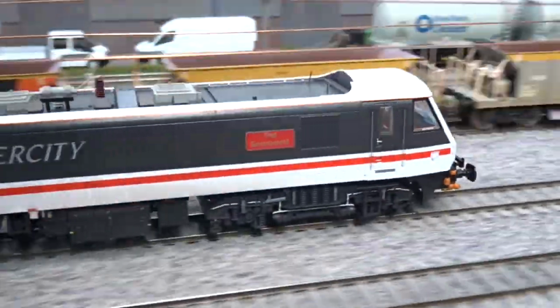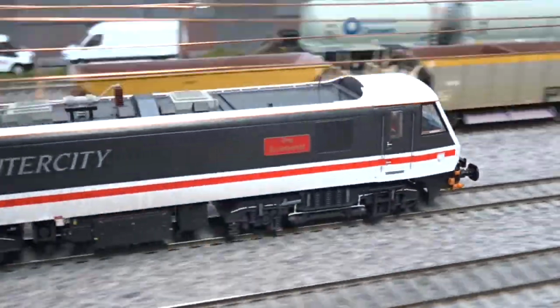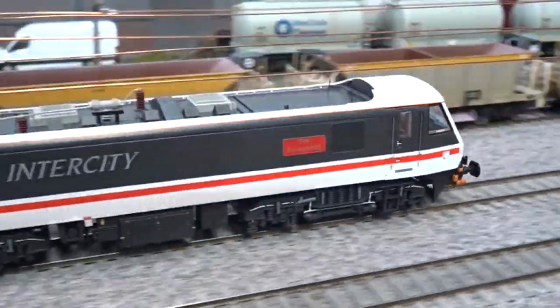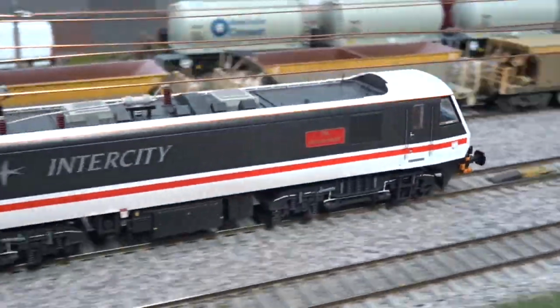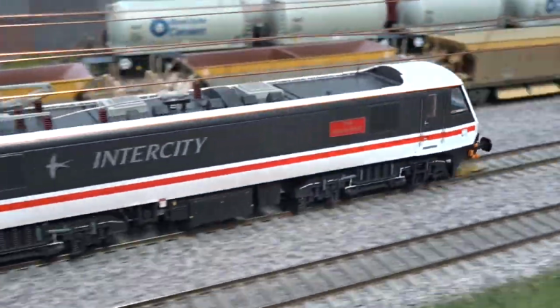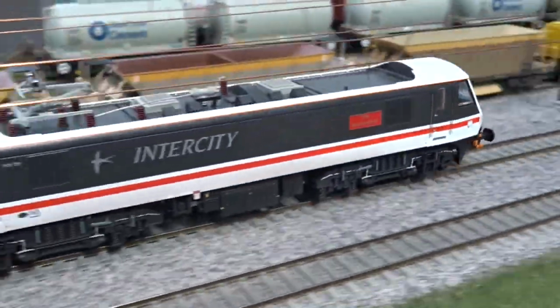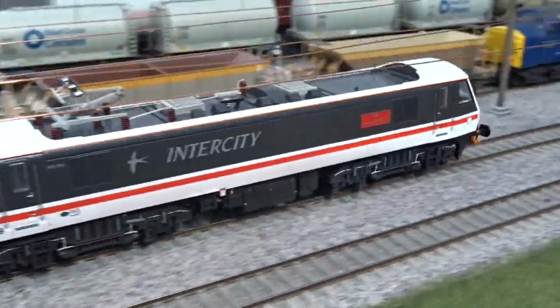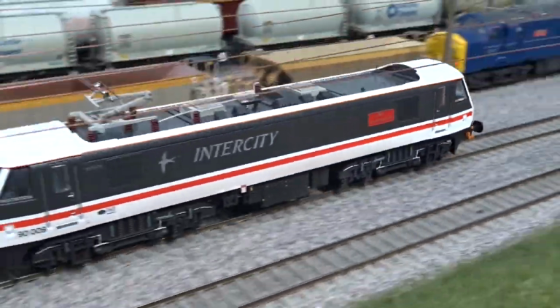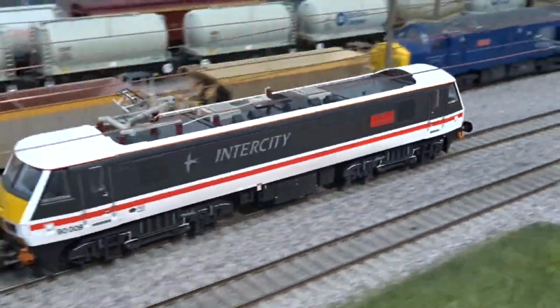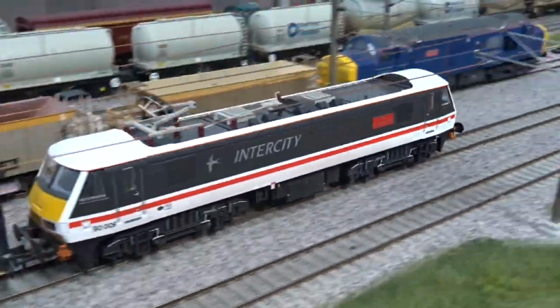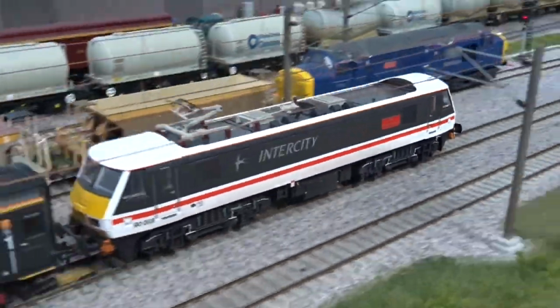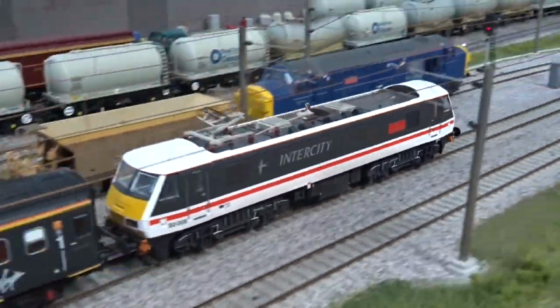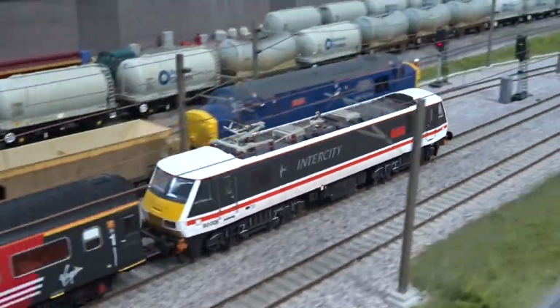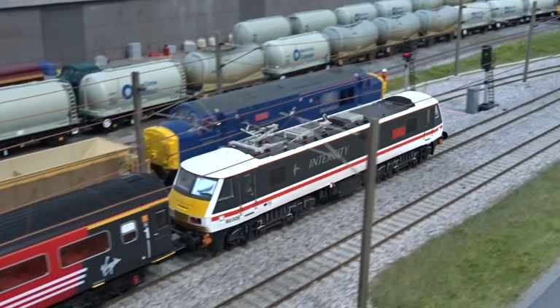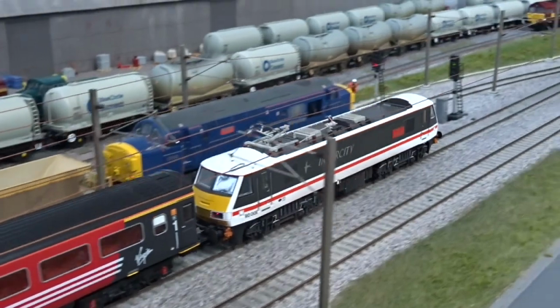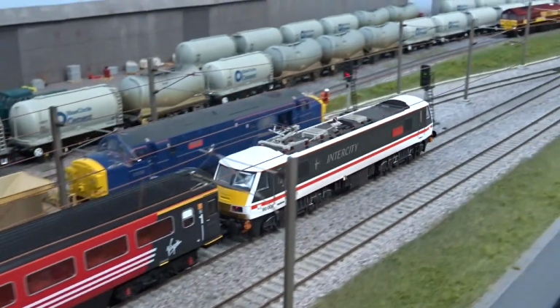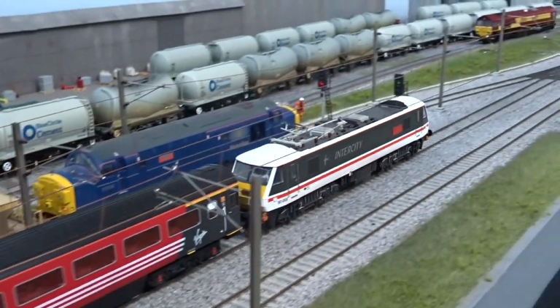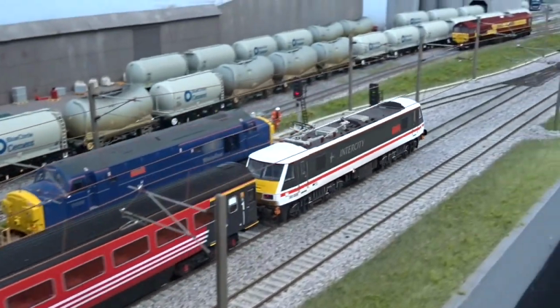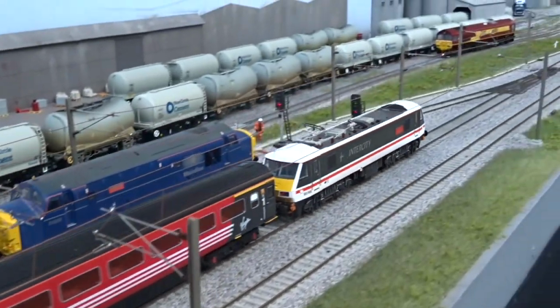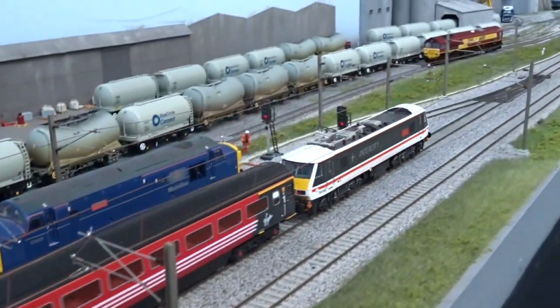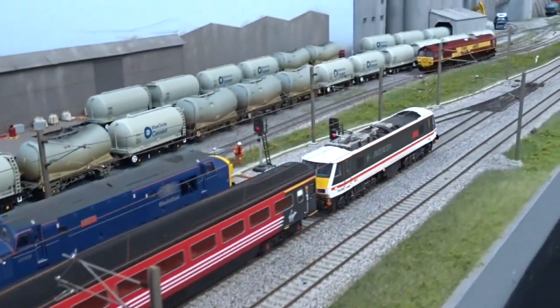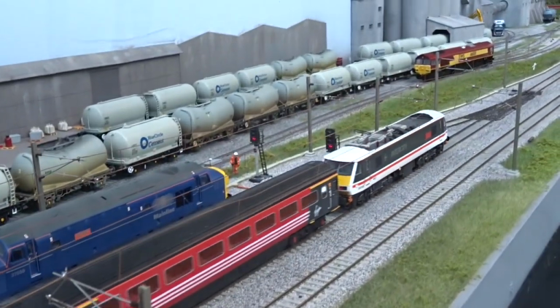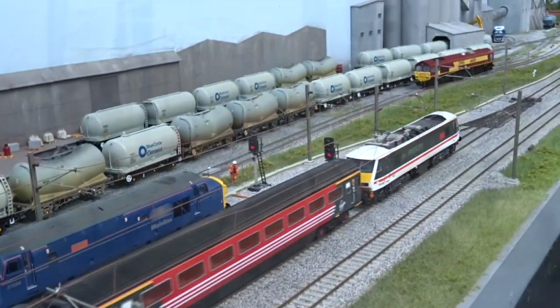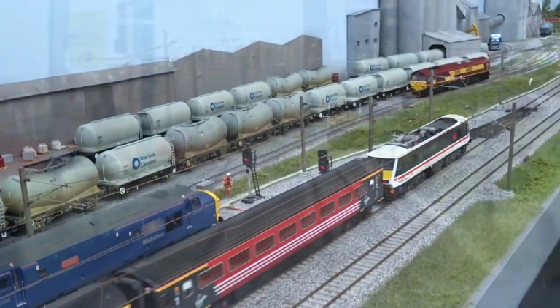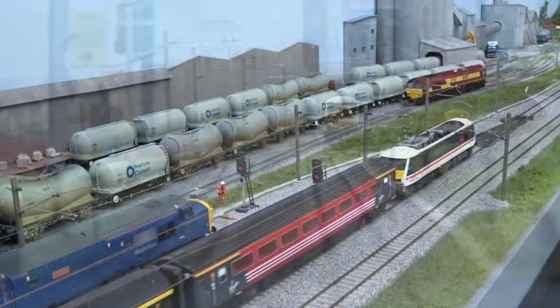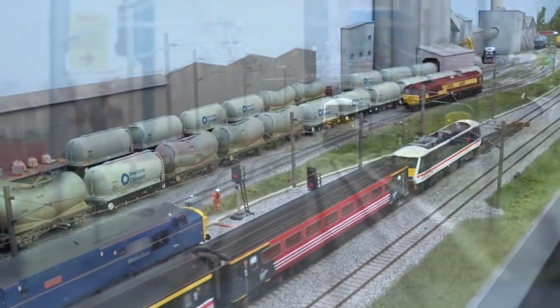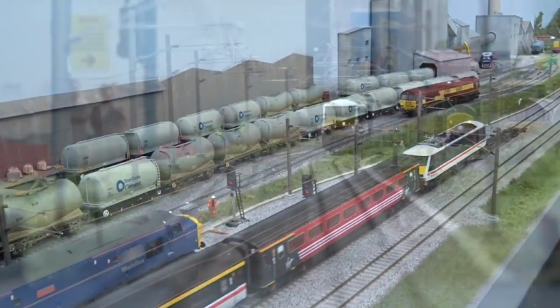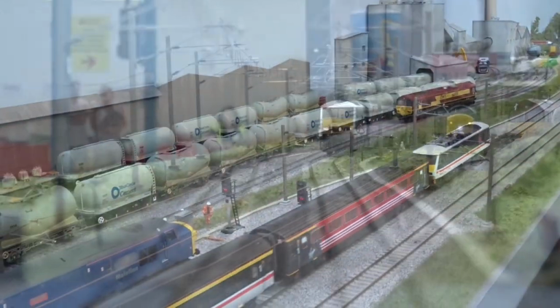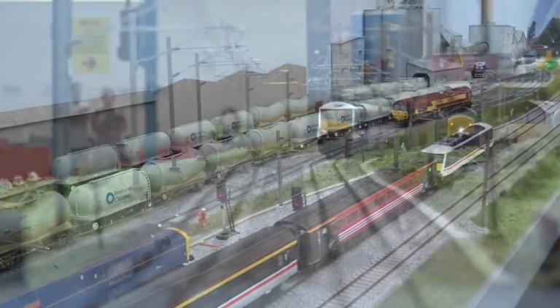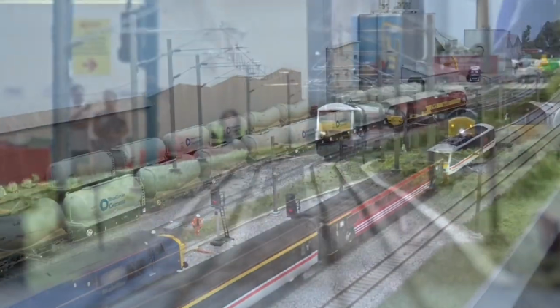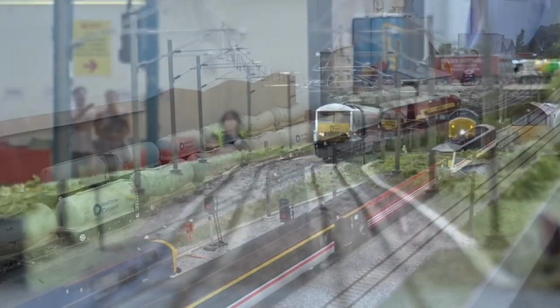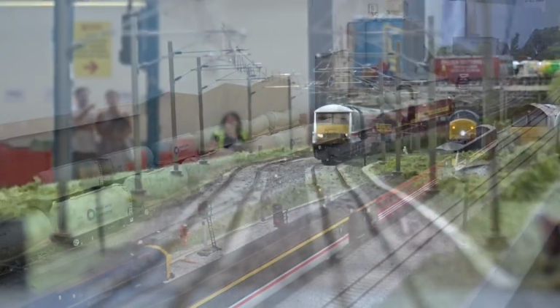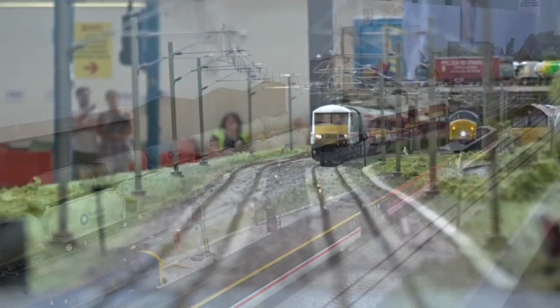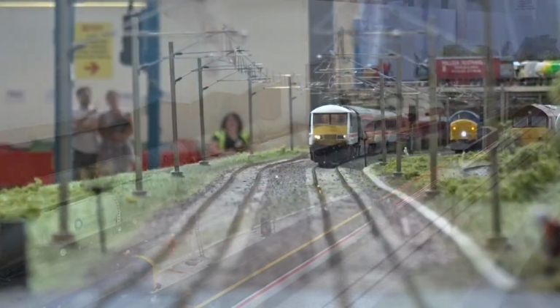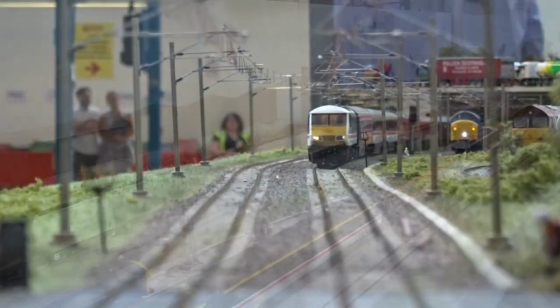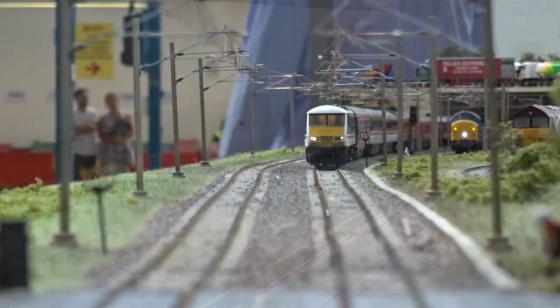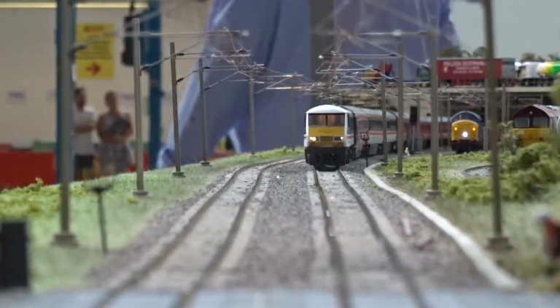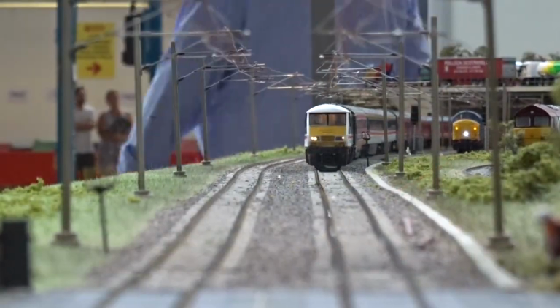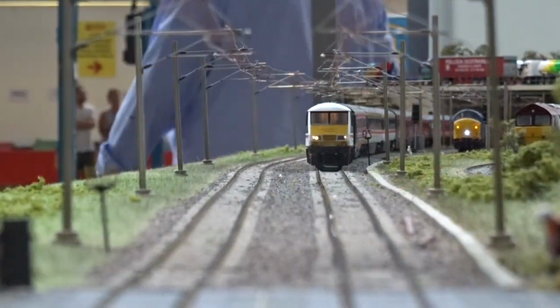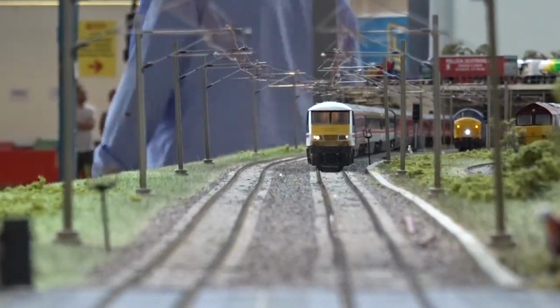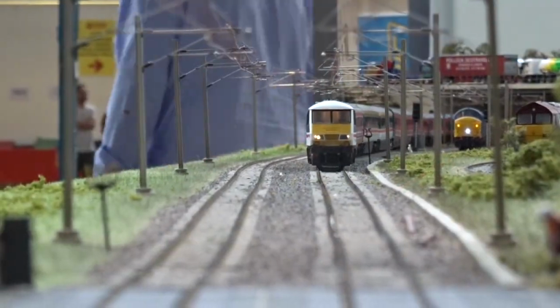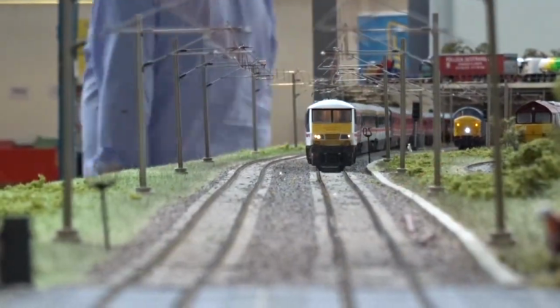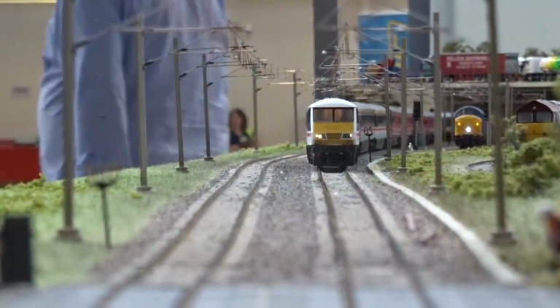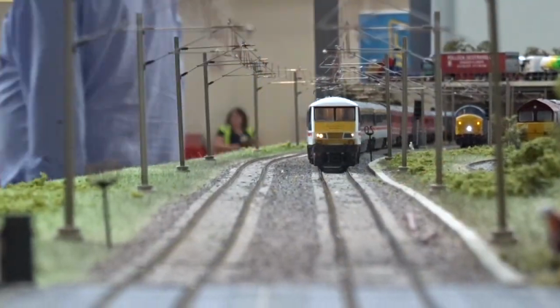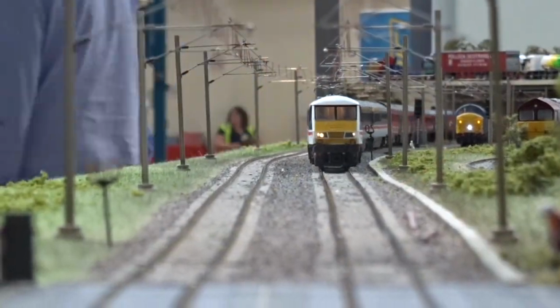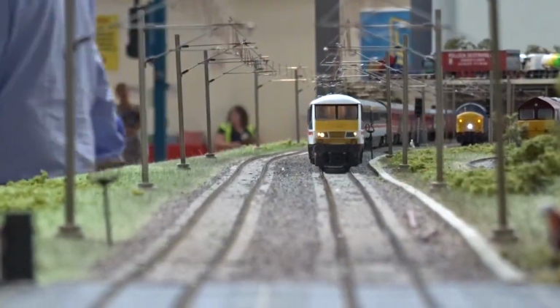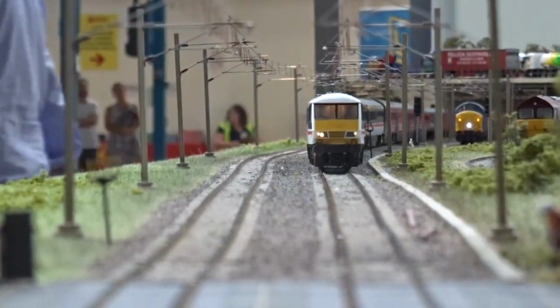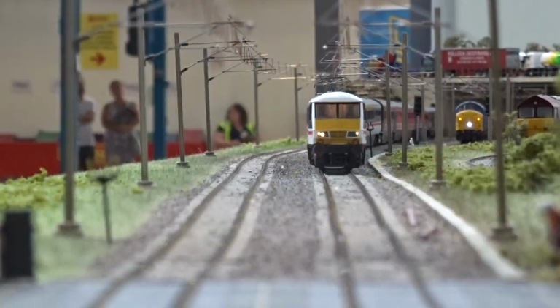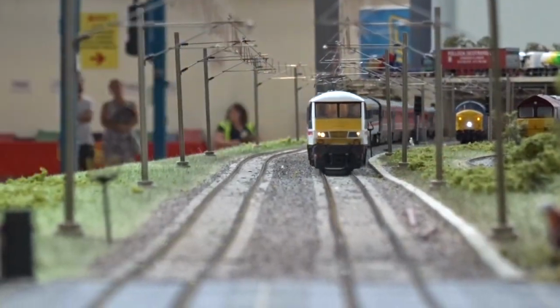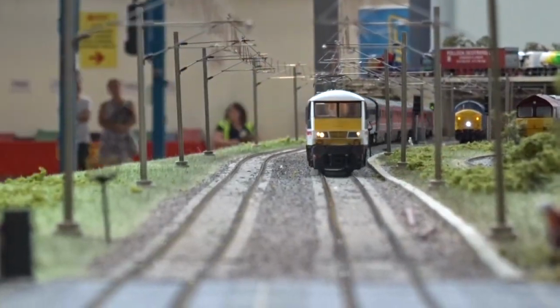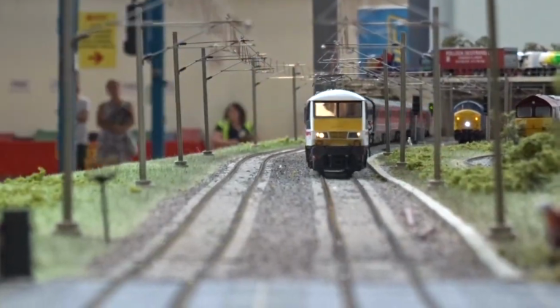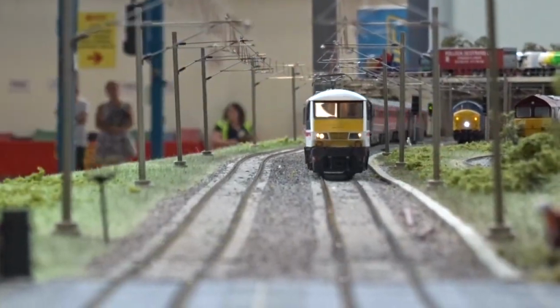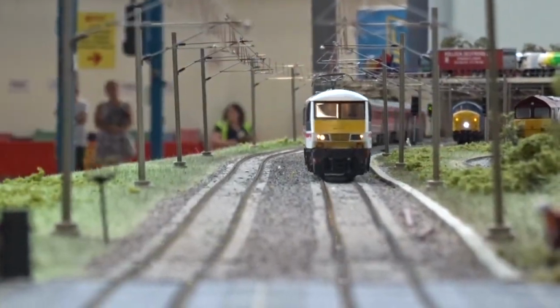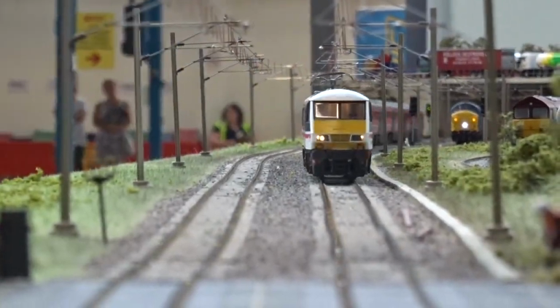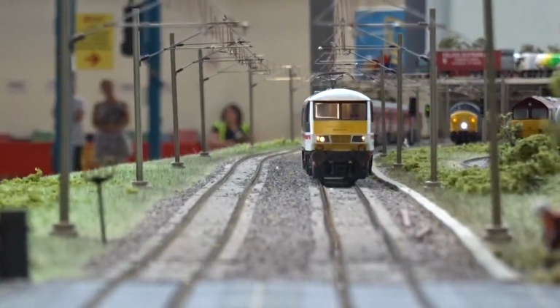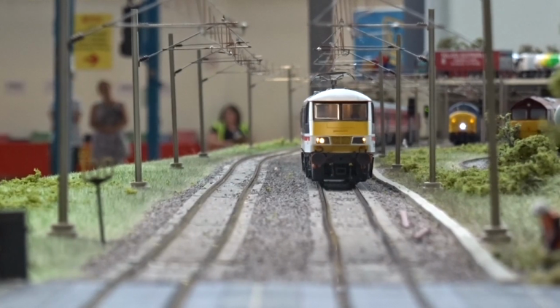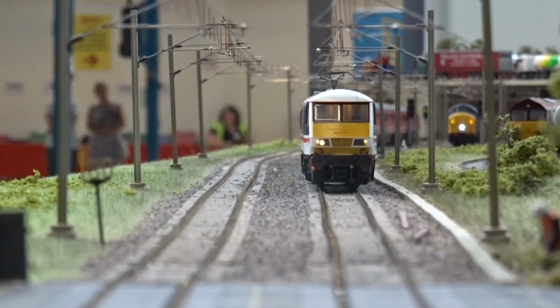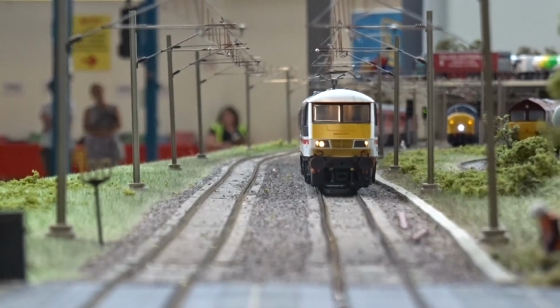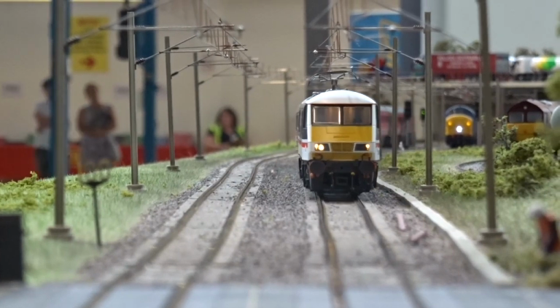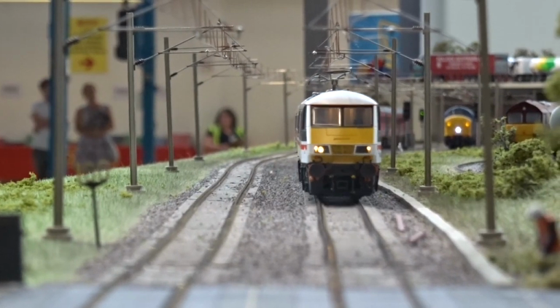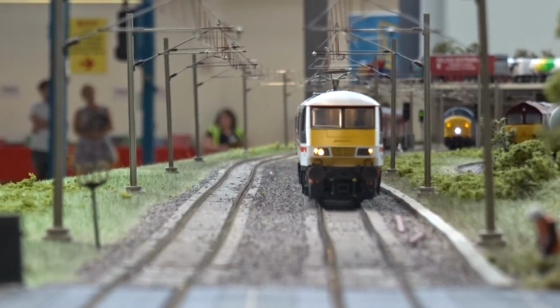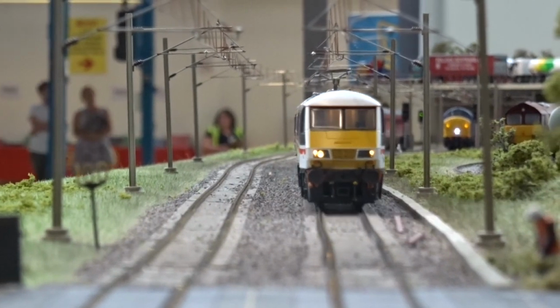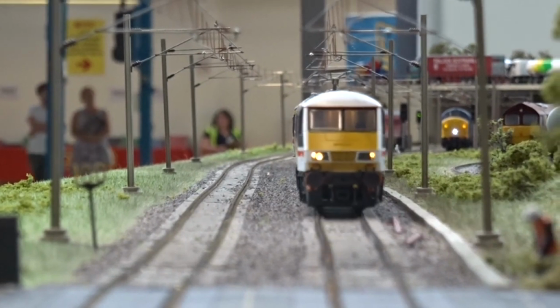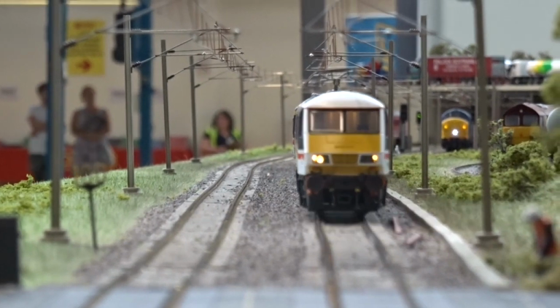A Loud Express swiftly follows, headed by Bachmann's new OO-gauge Class 90, renamed 90-009 The Economist.